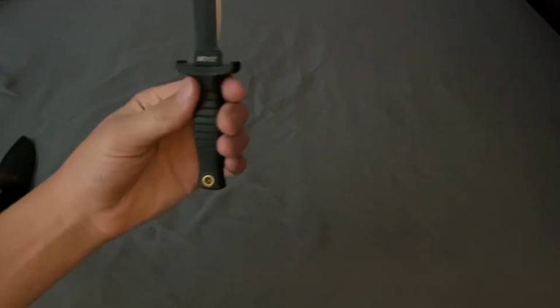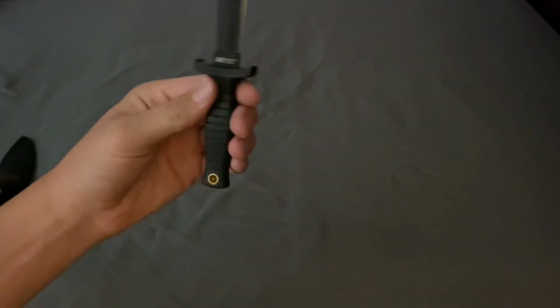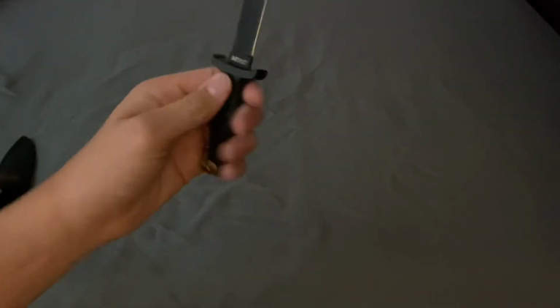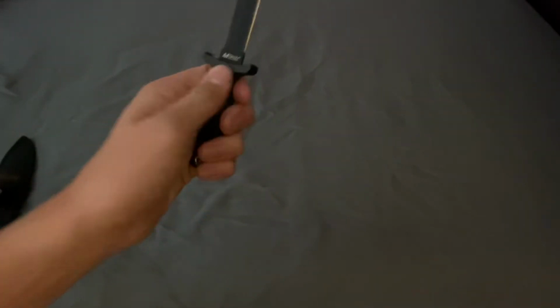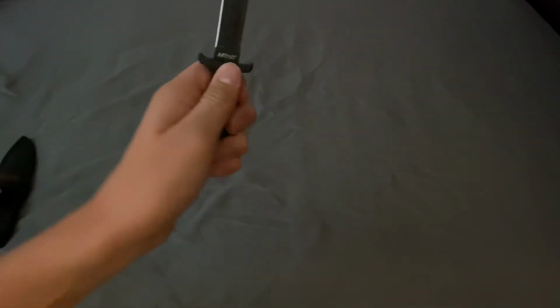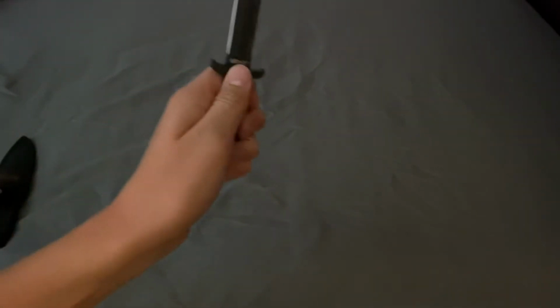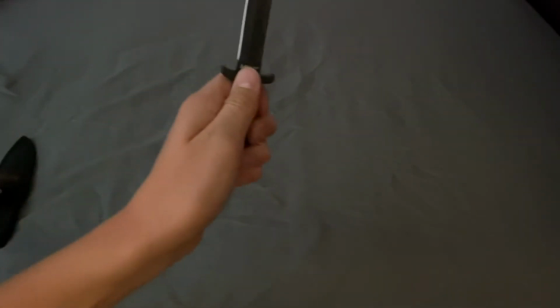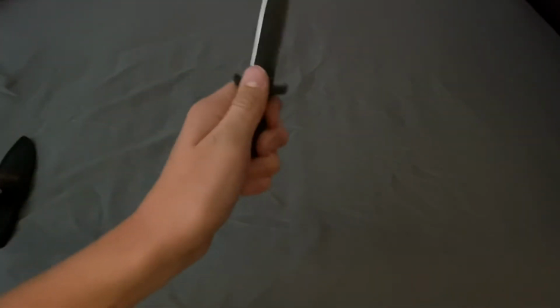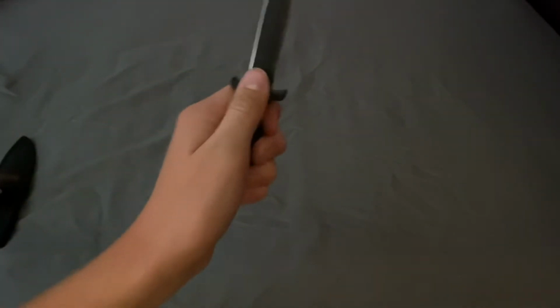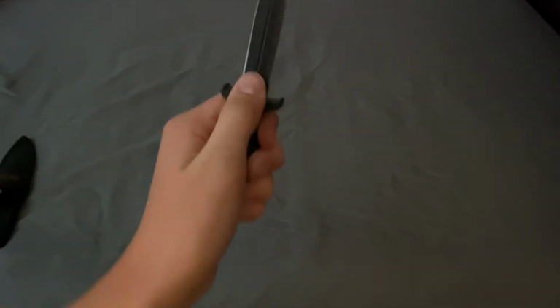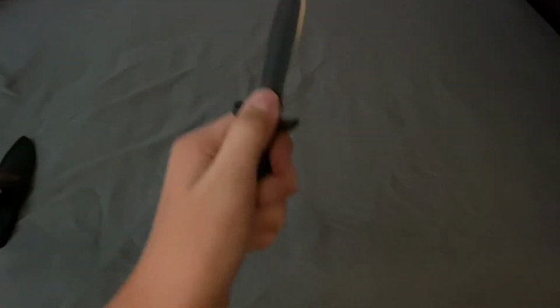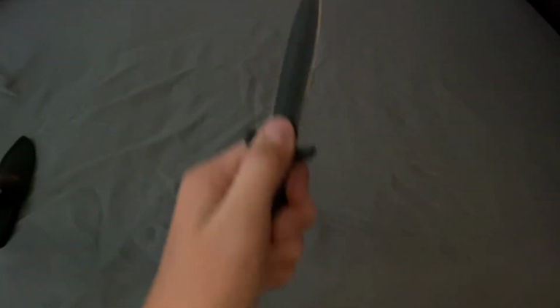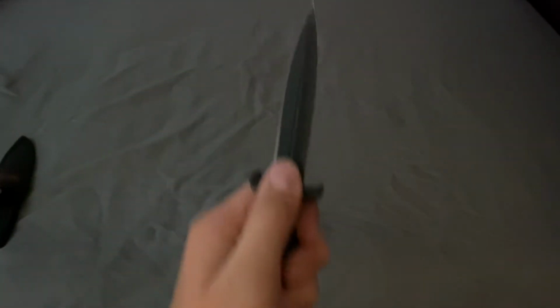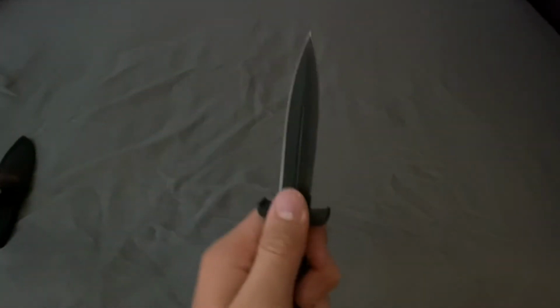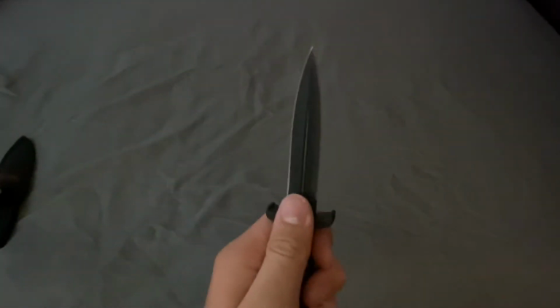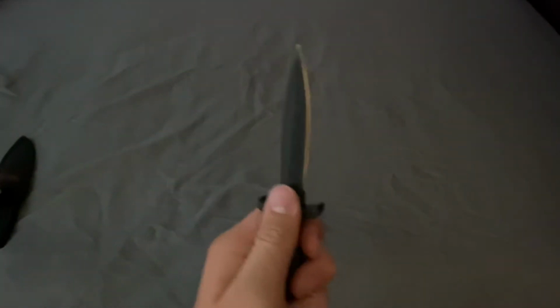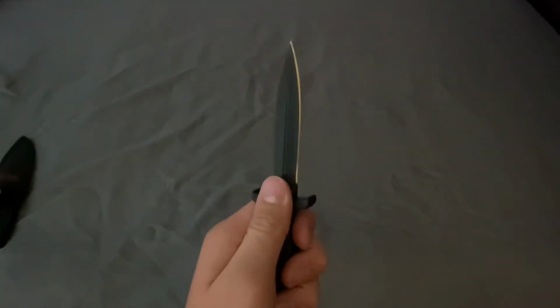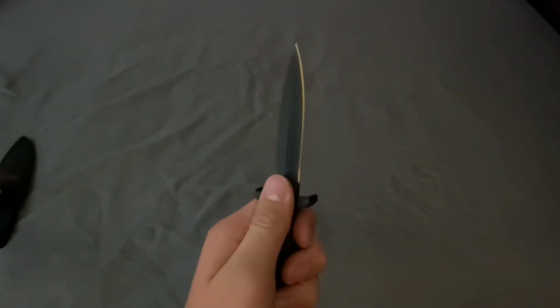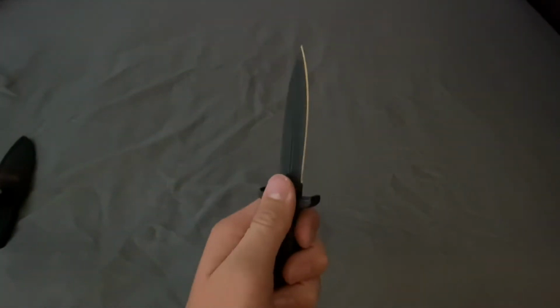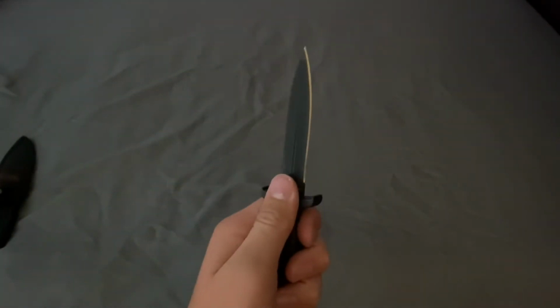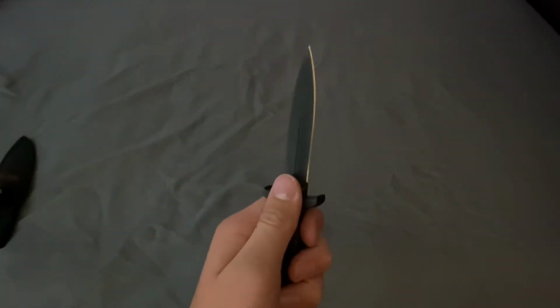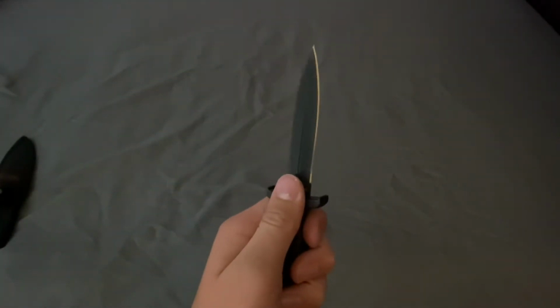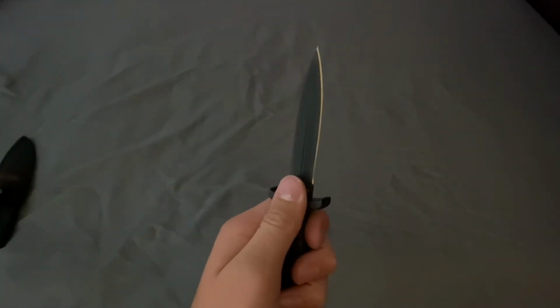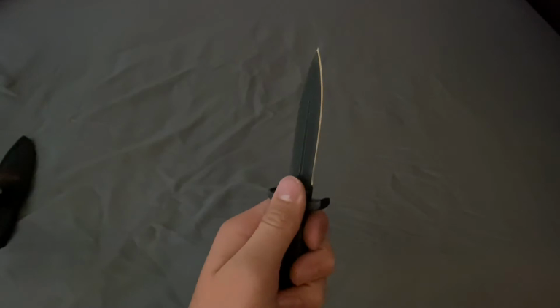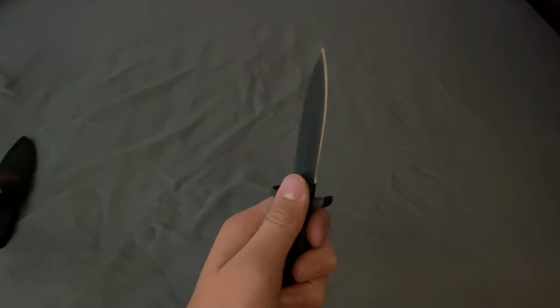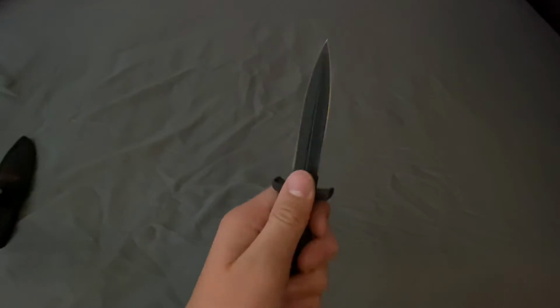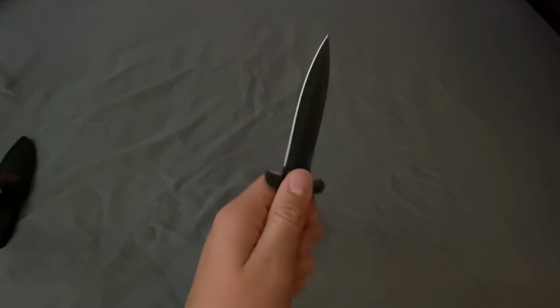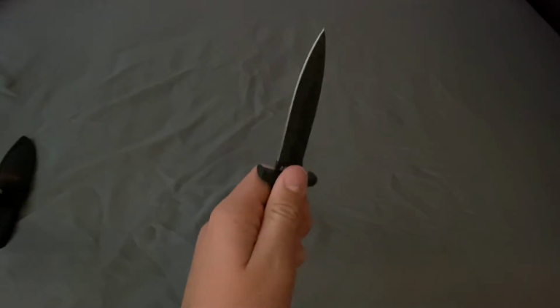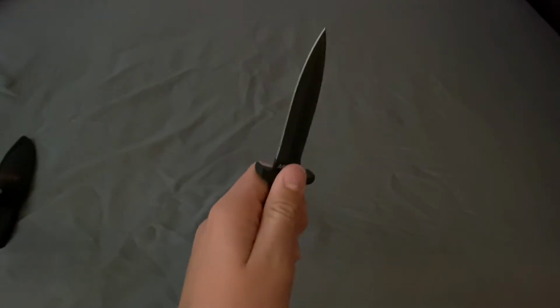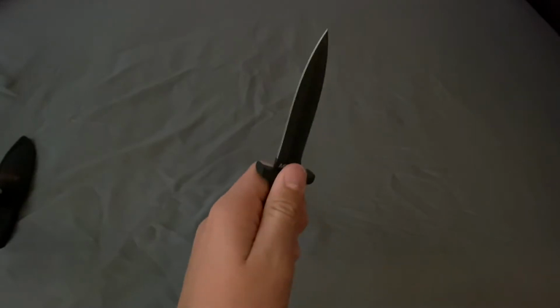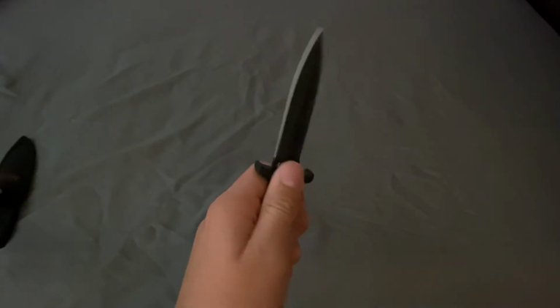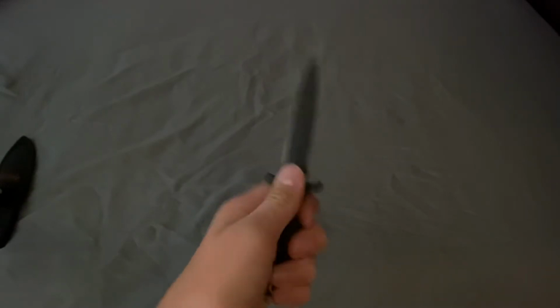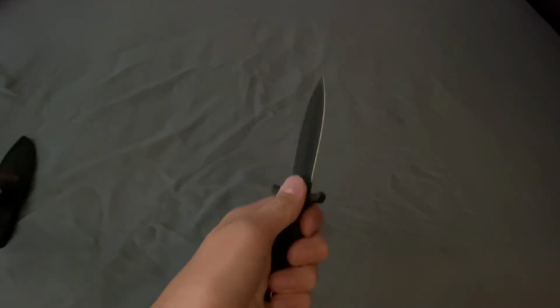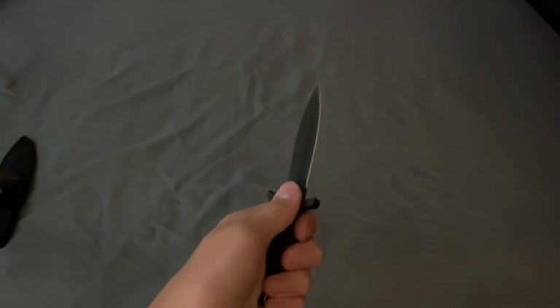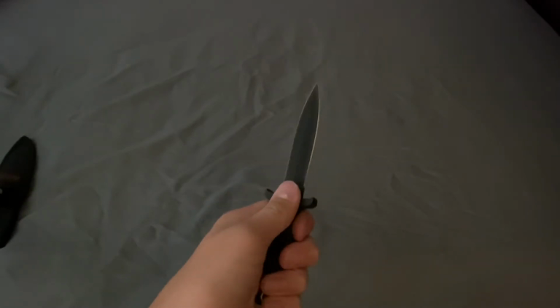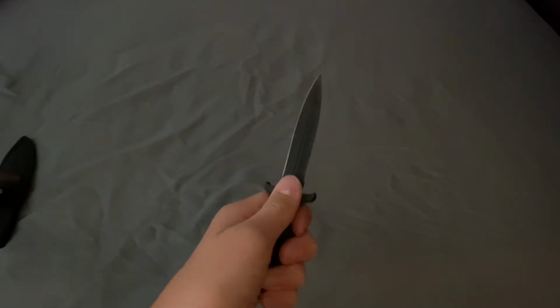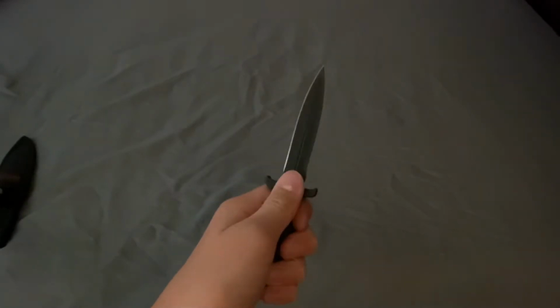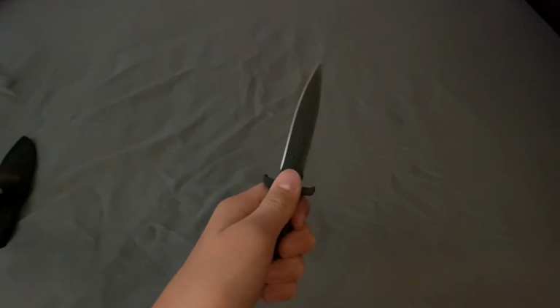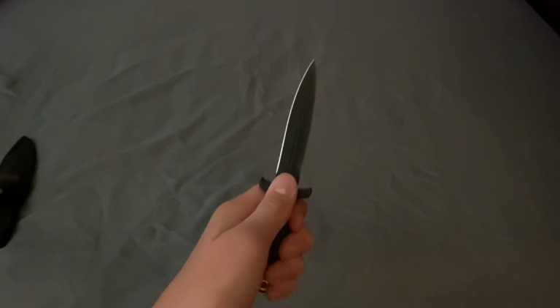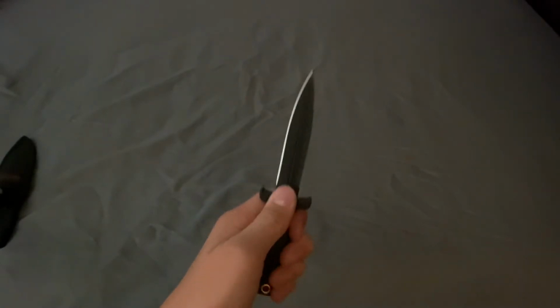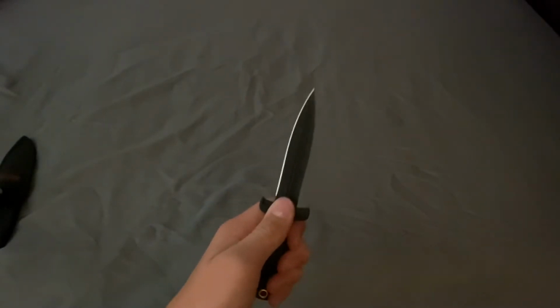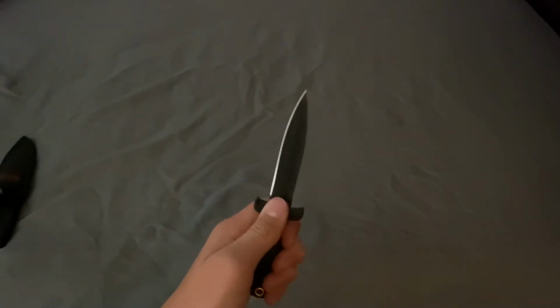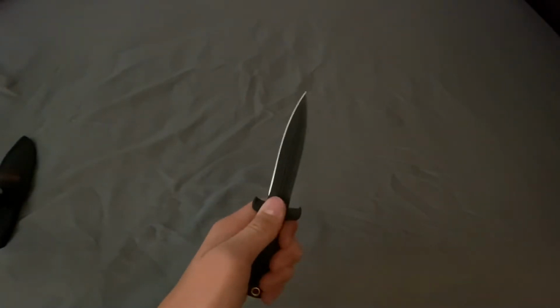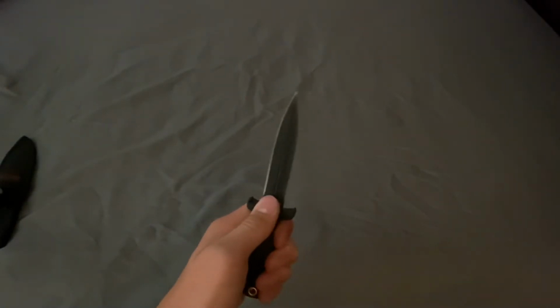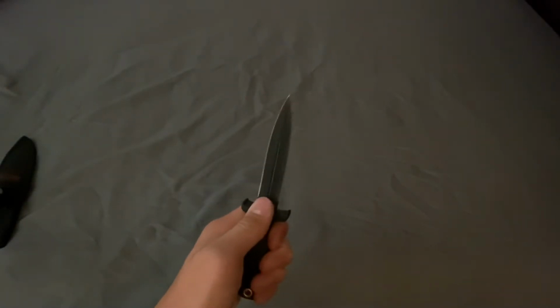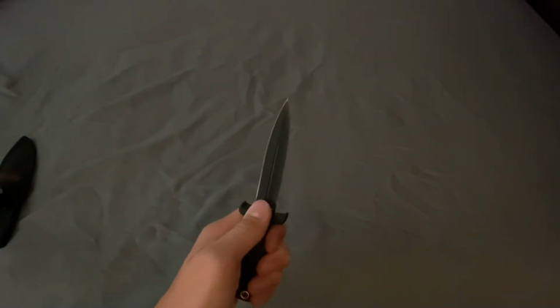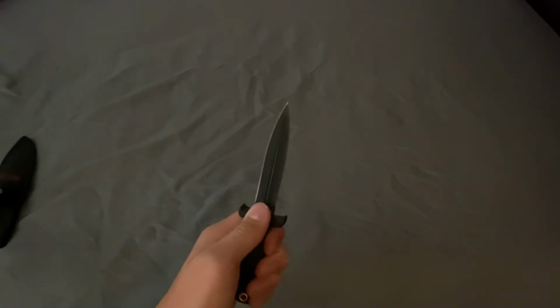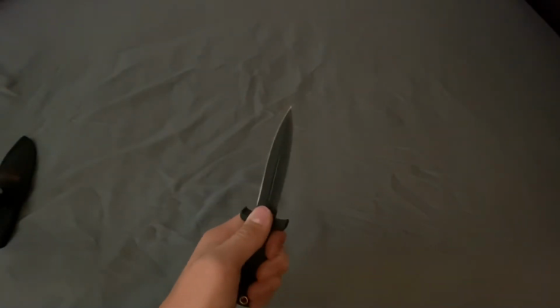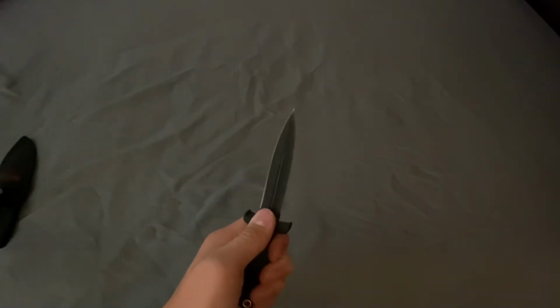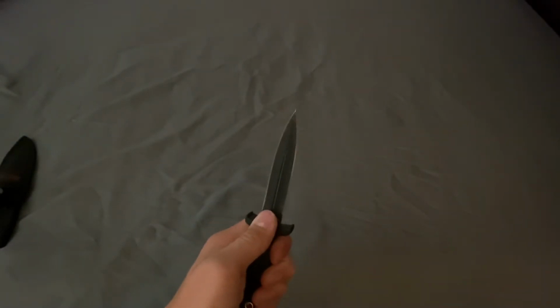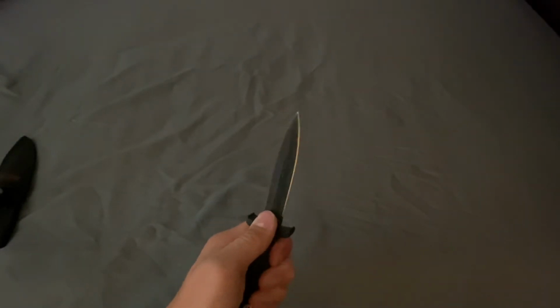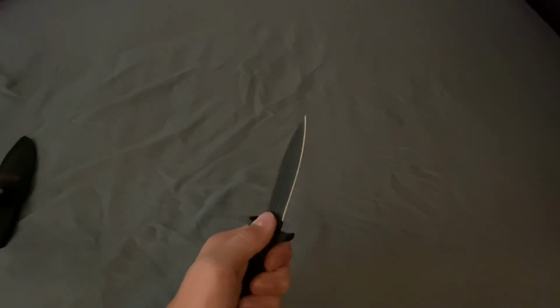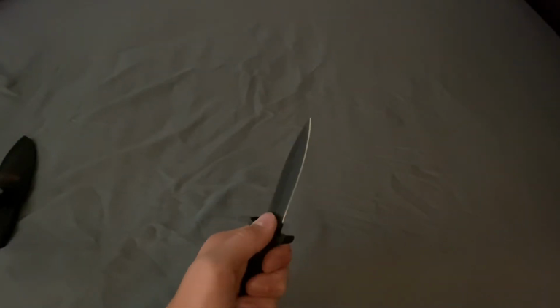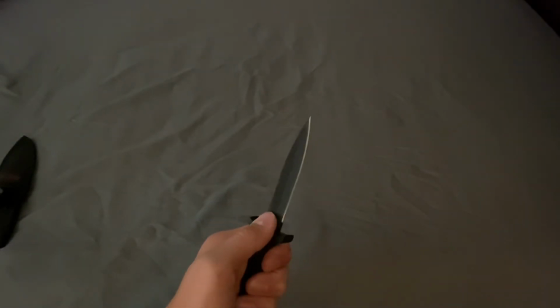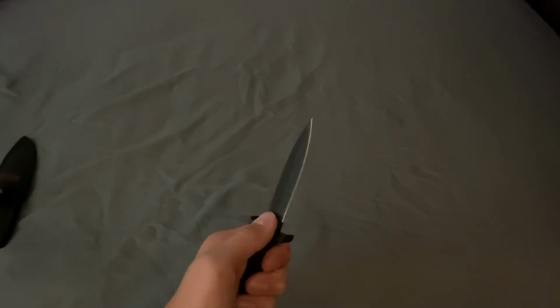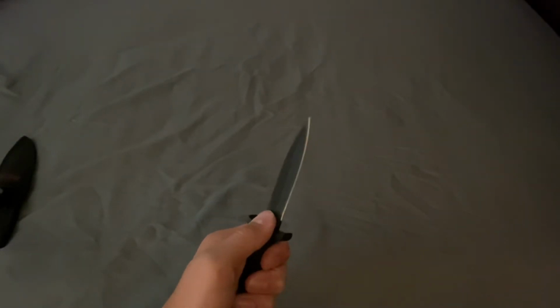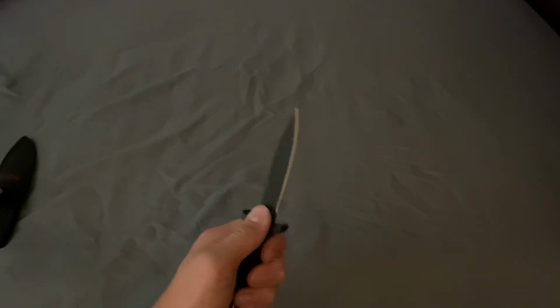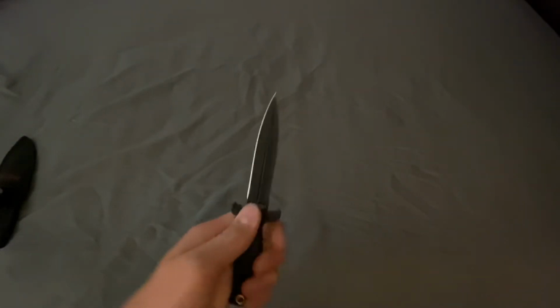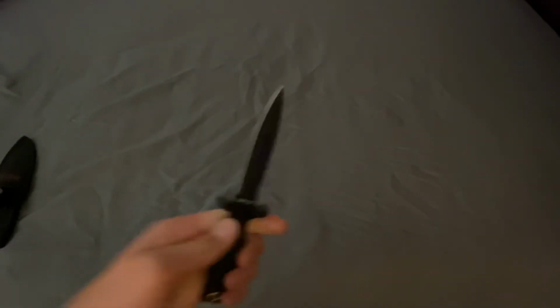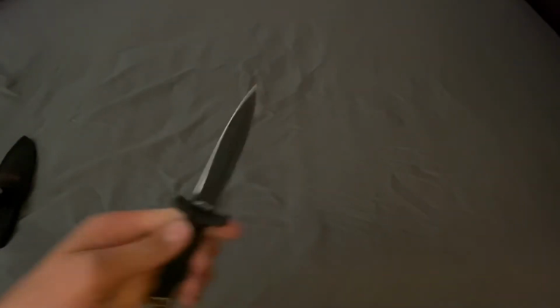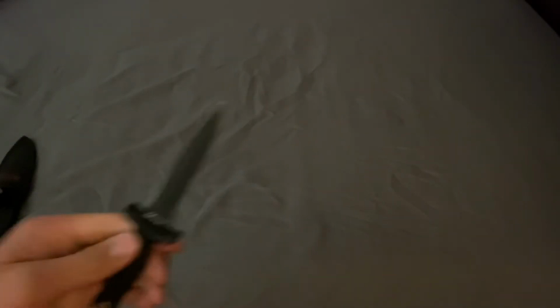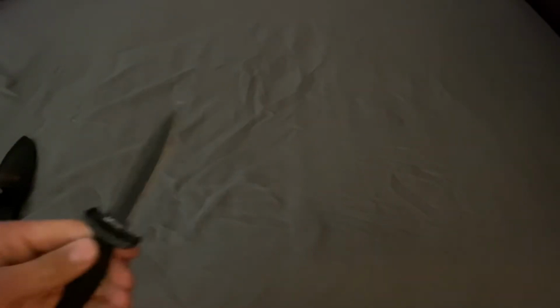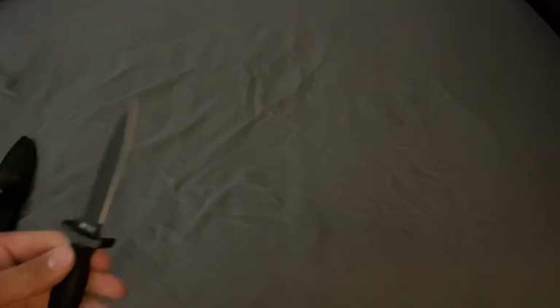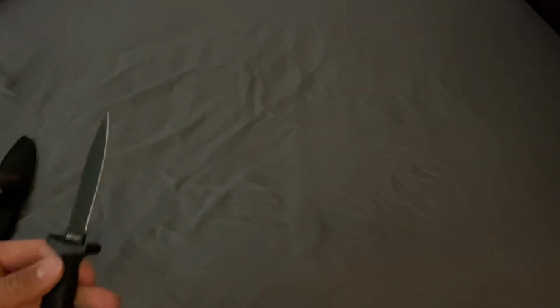Now this is a dual bladed knife — that's not an illusion, there's actually two blades.